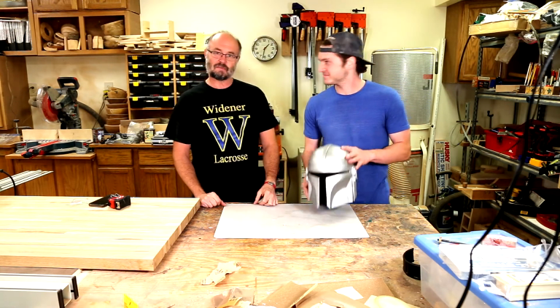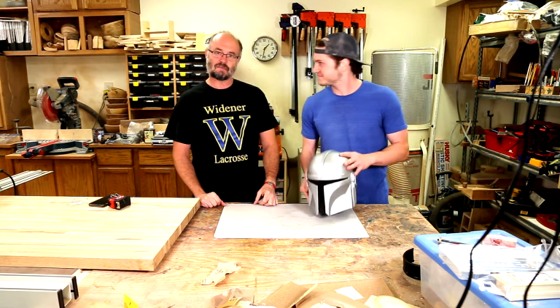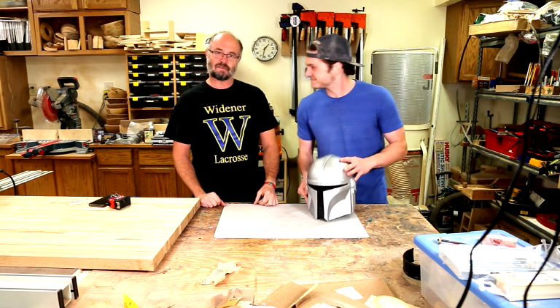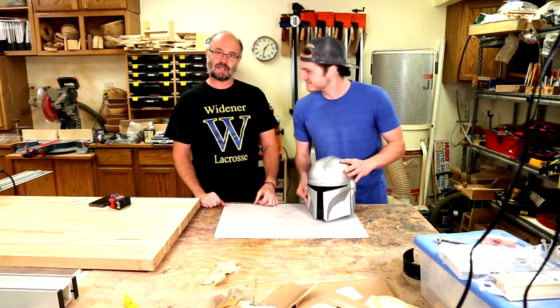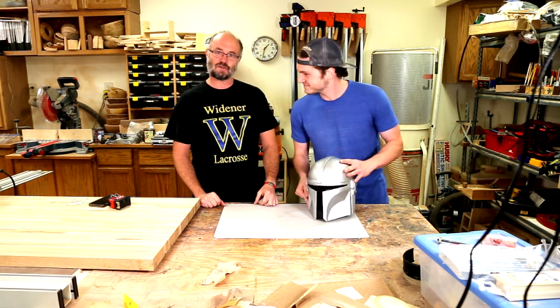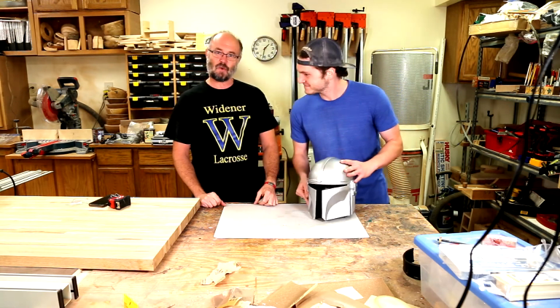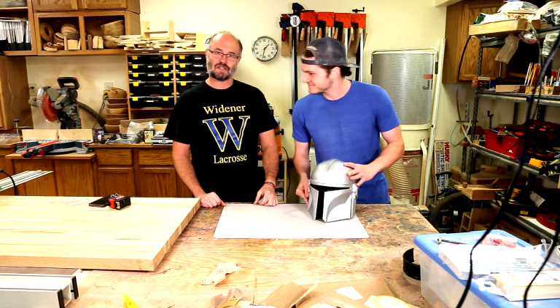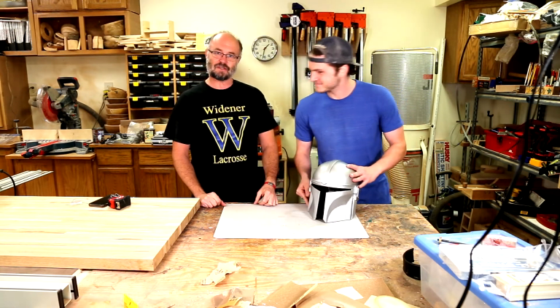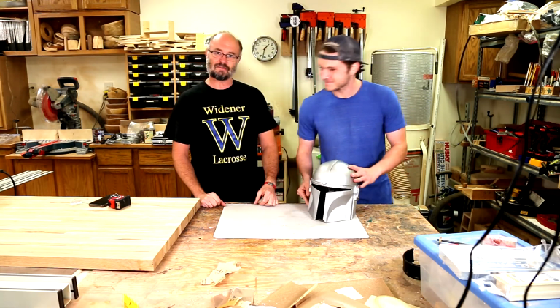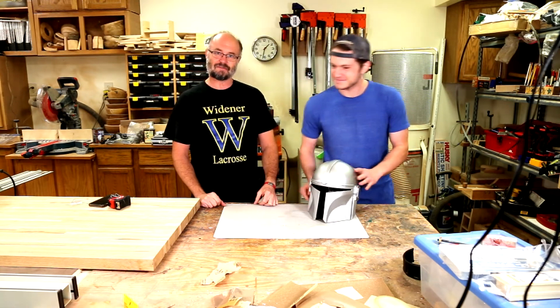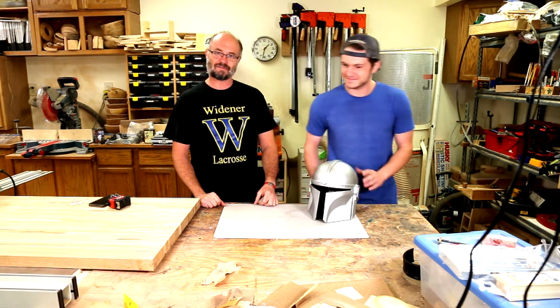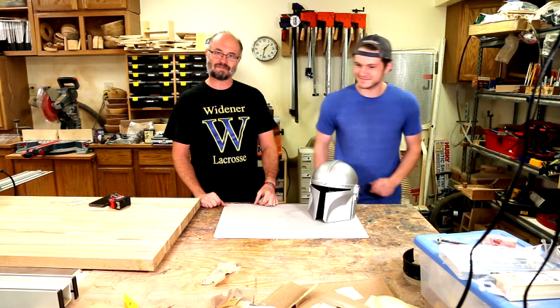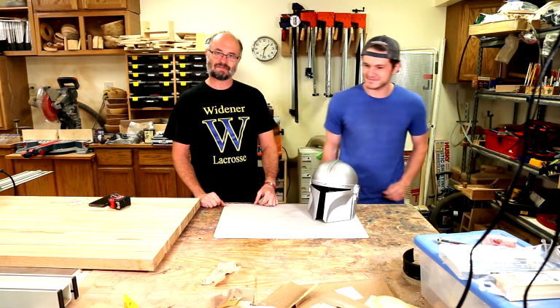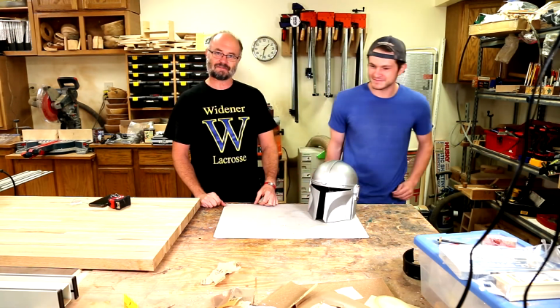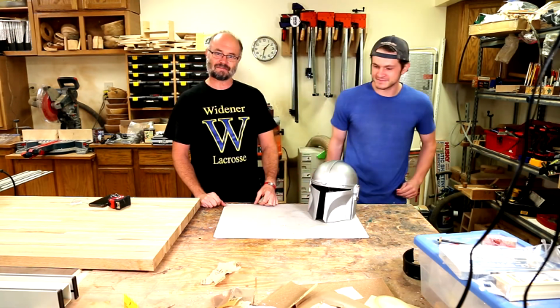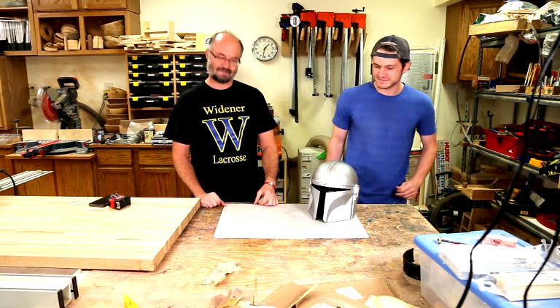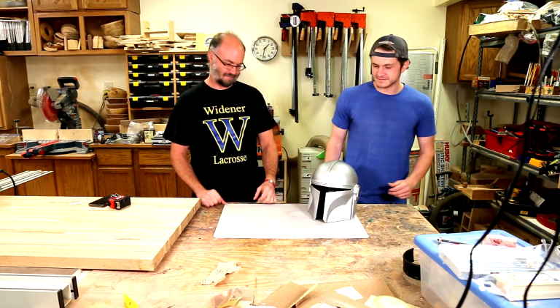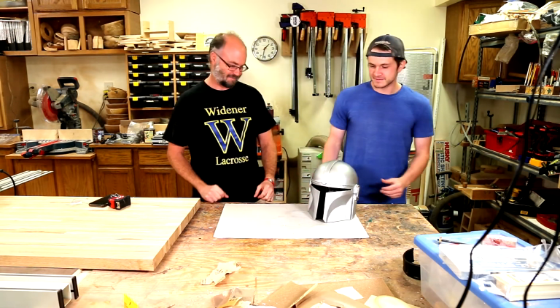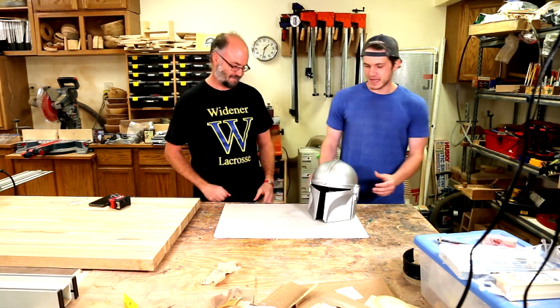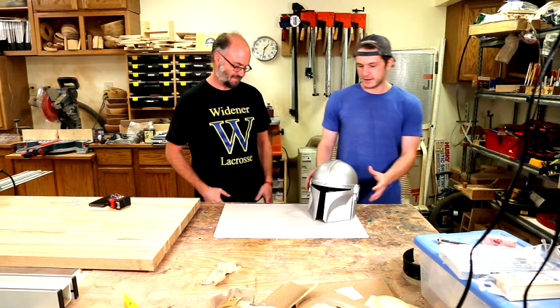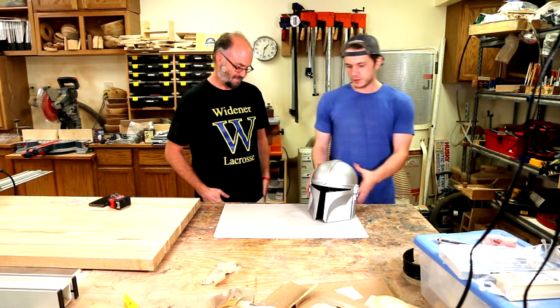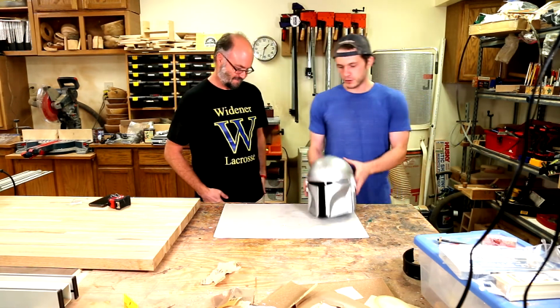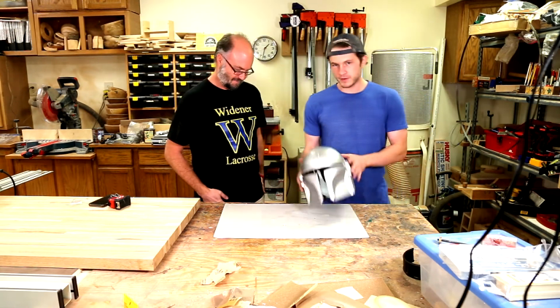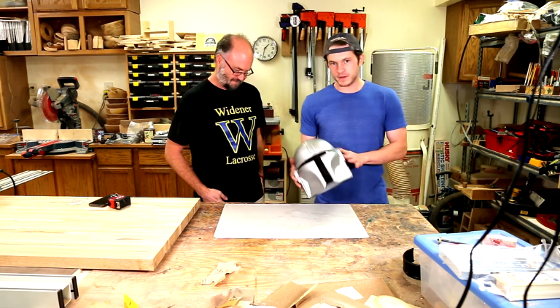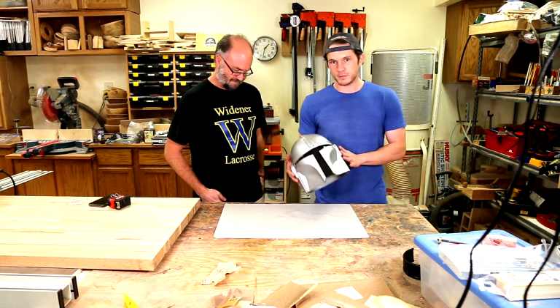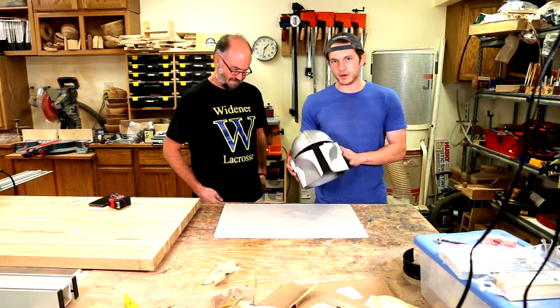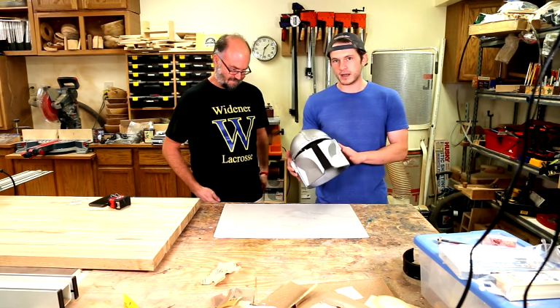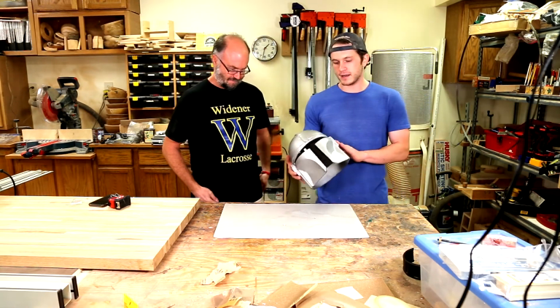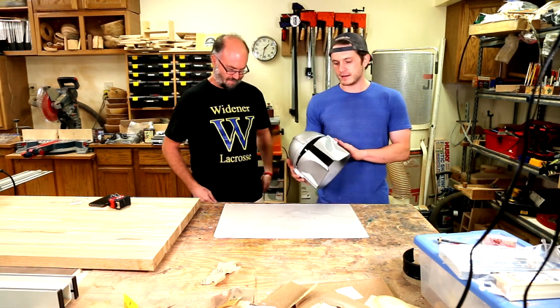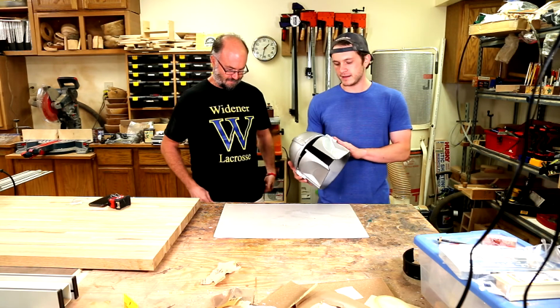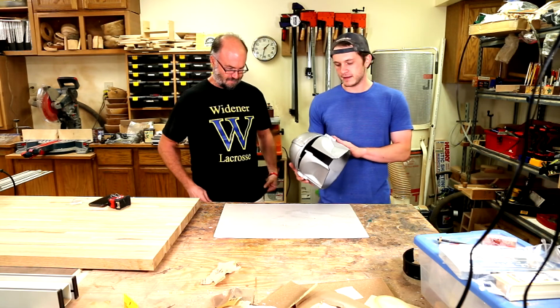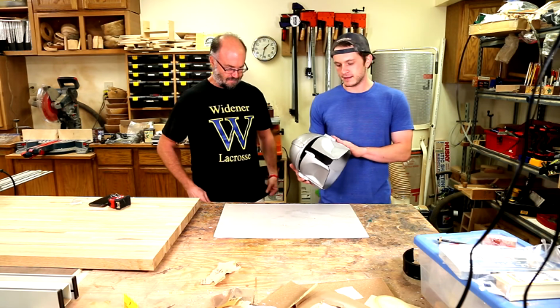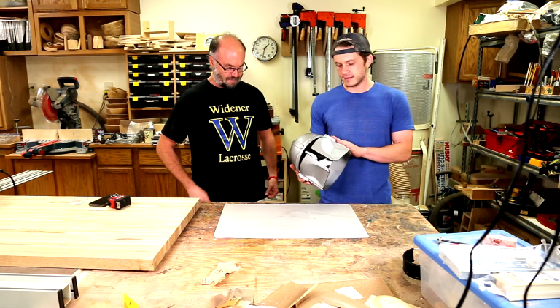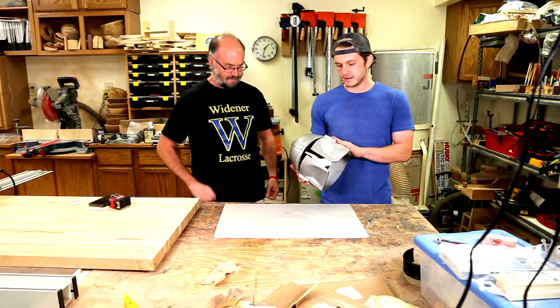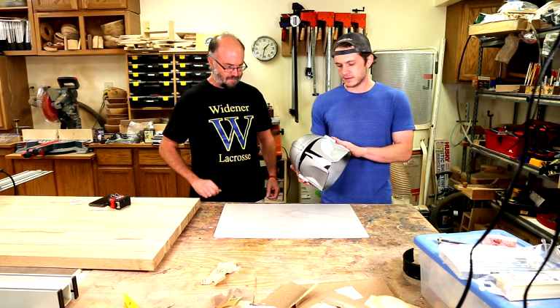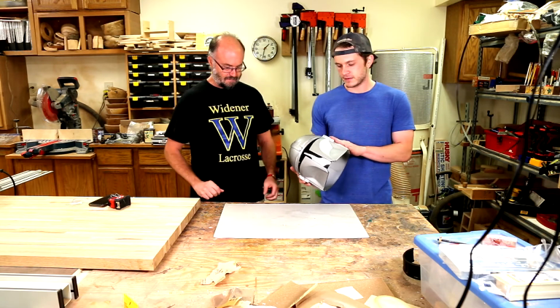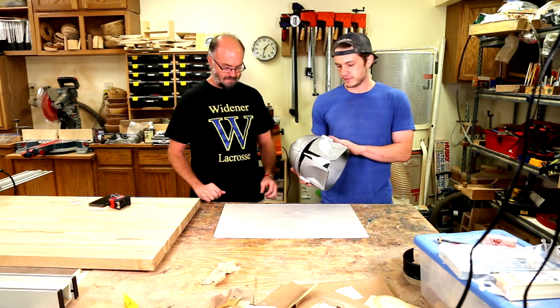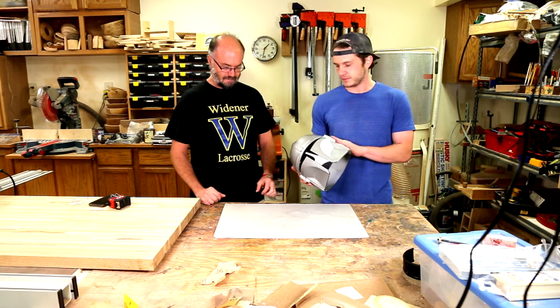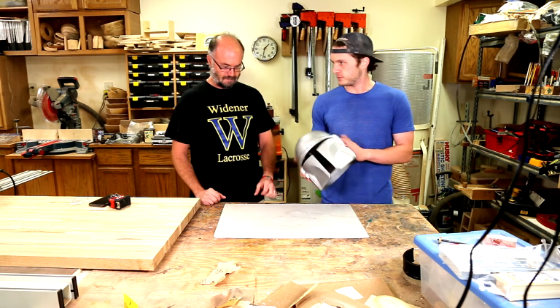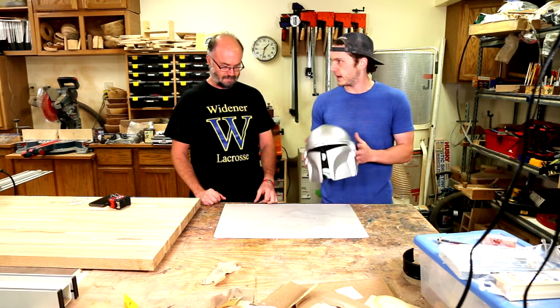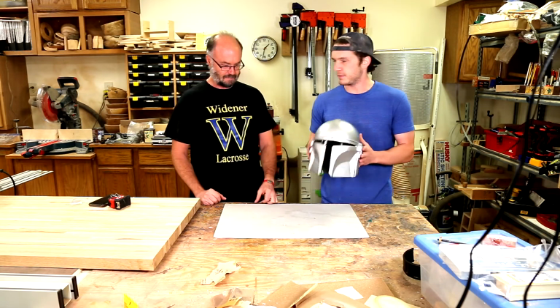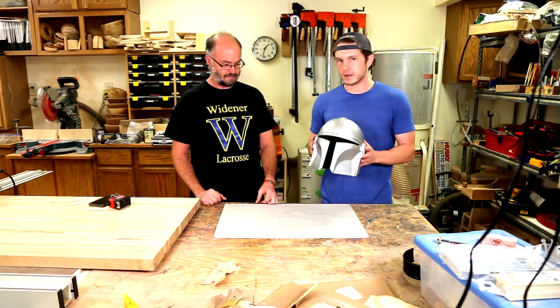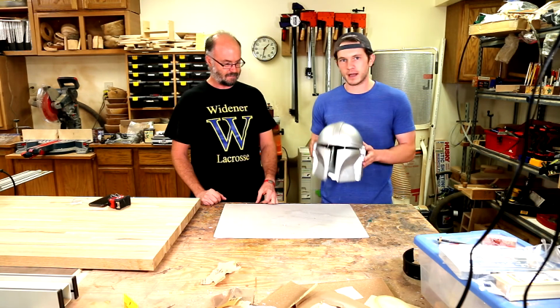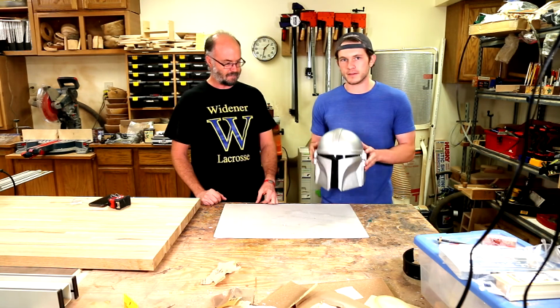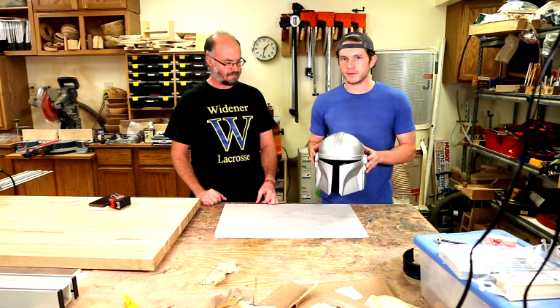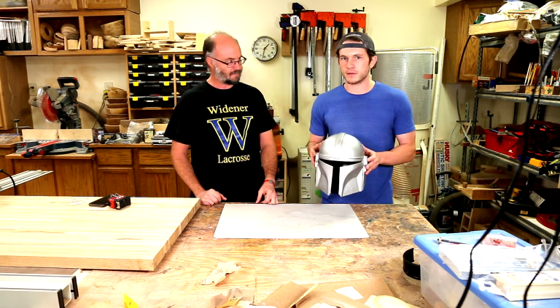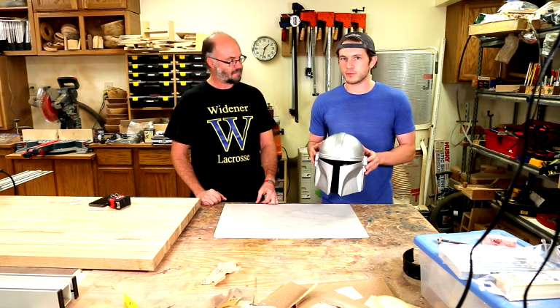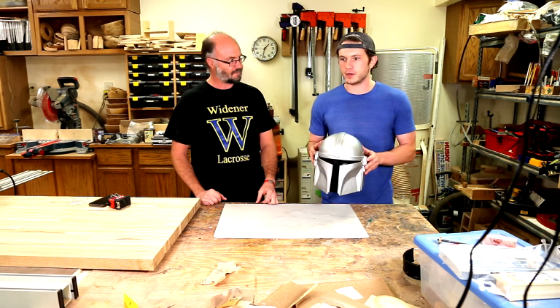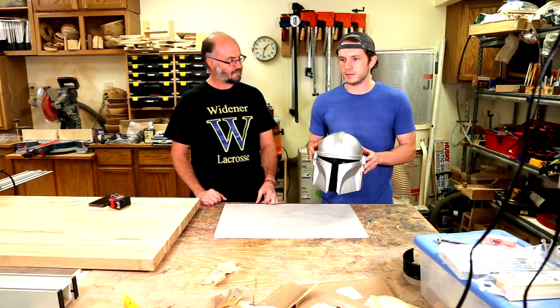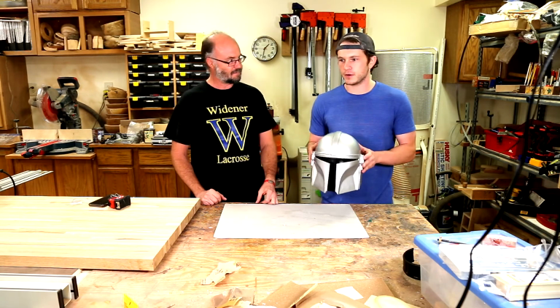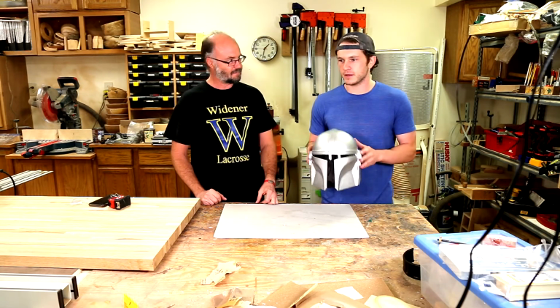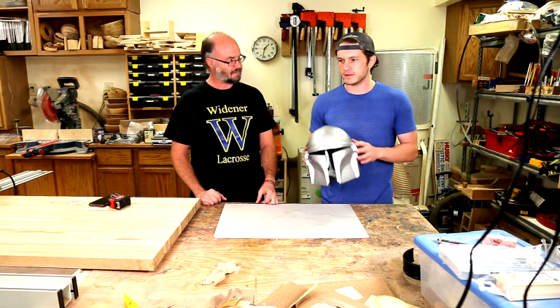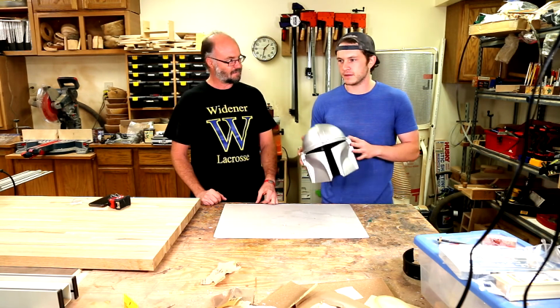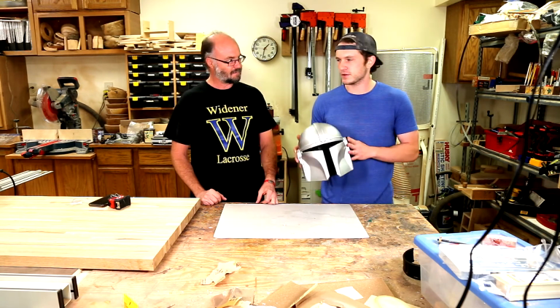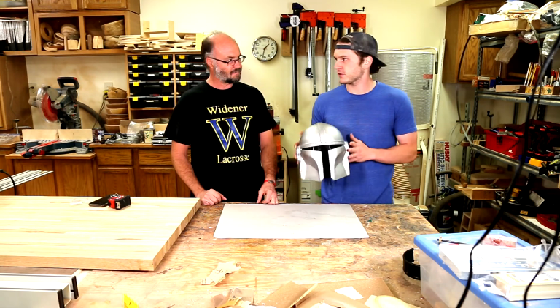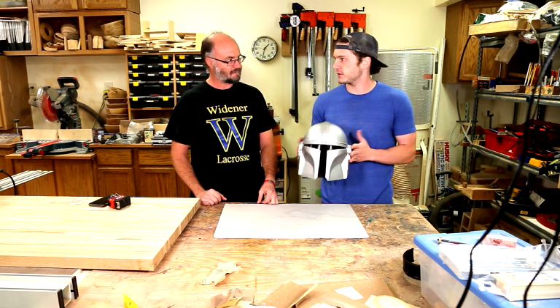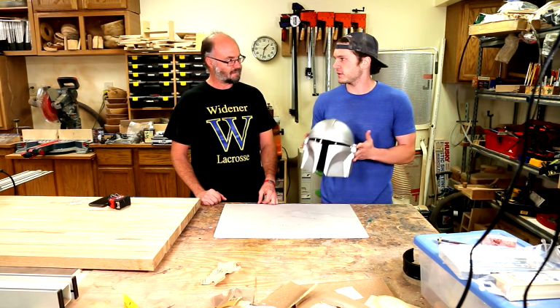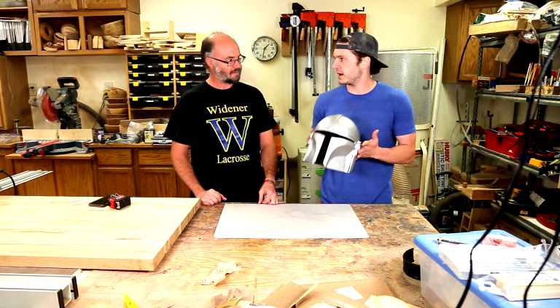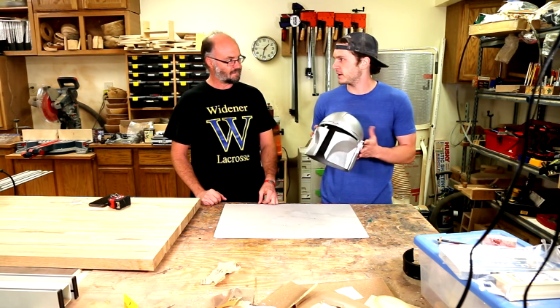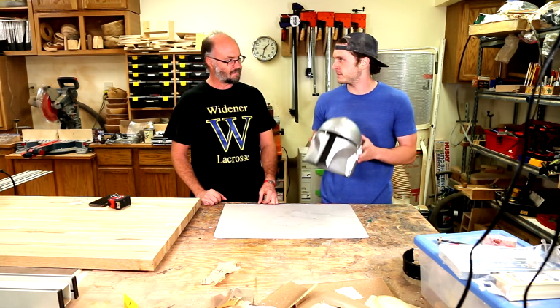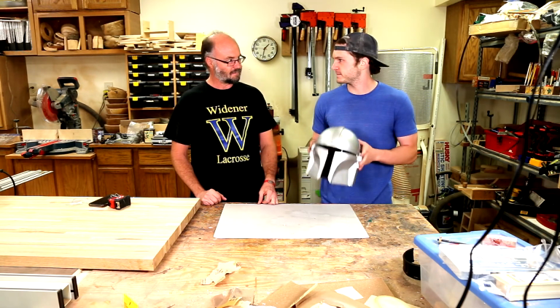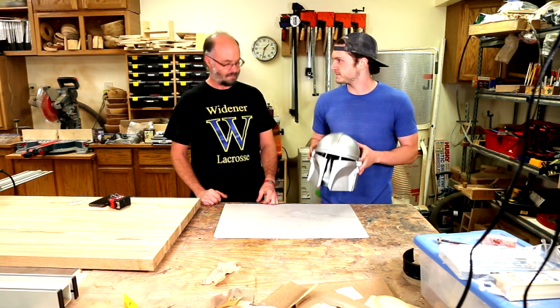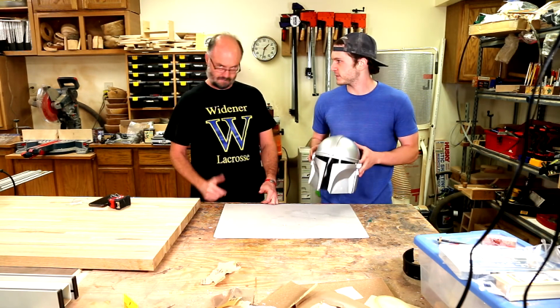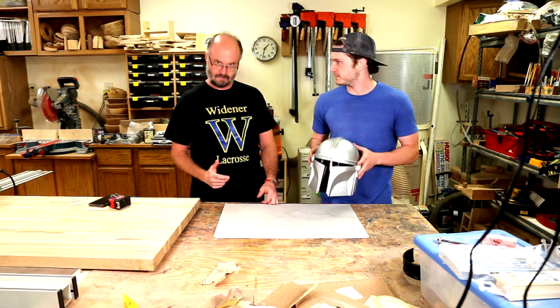Thanks for watching. And if you want to see more content like this, I'm constantly 3D printing stuff, just leave a comment.